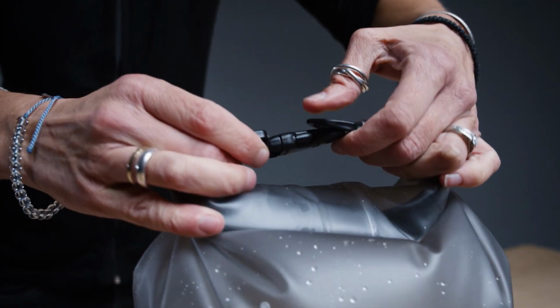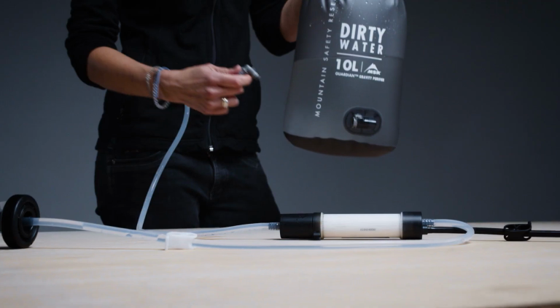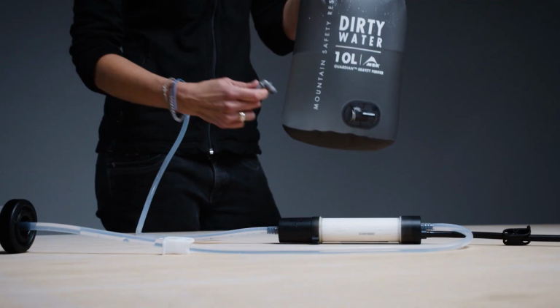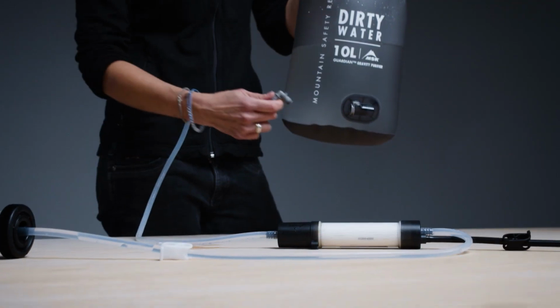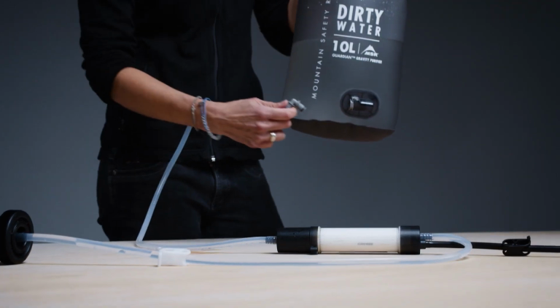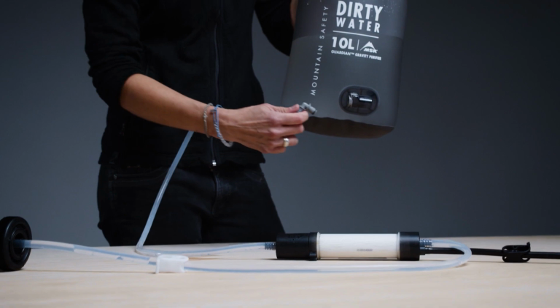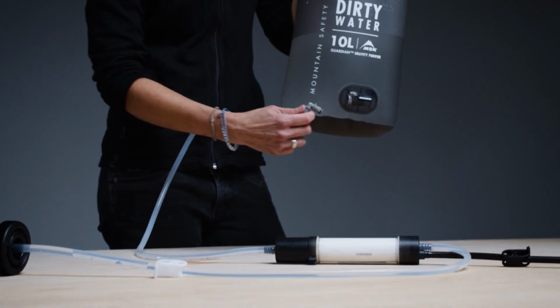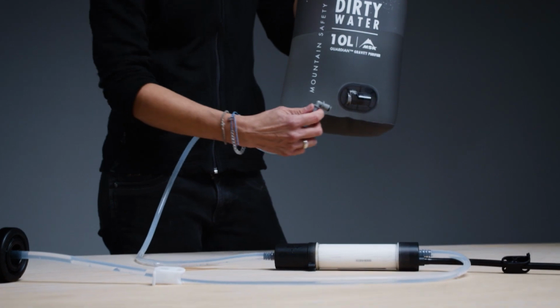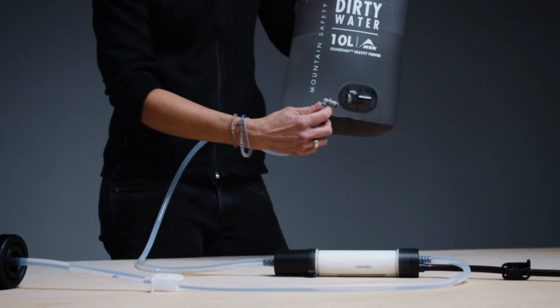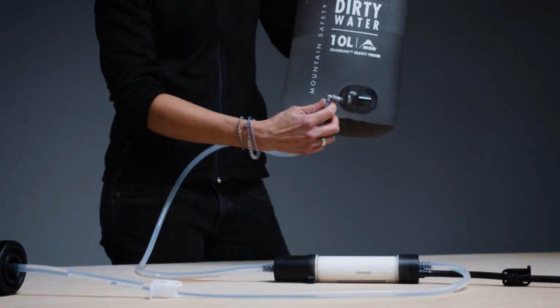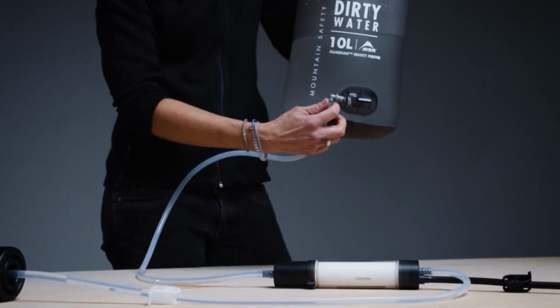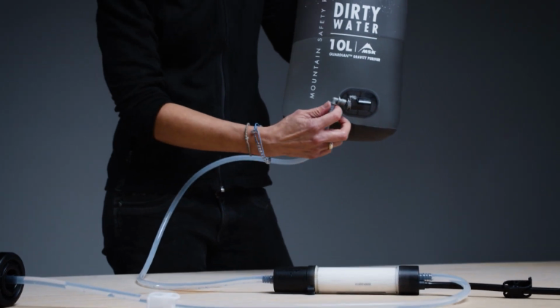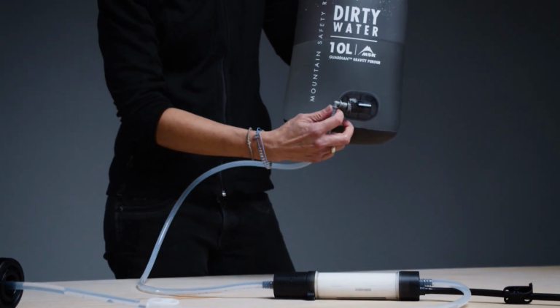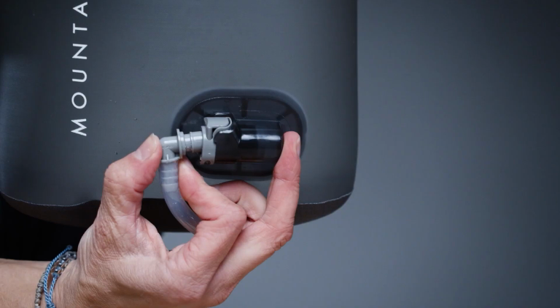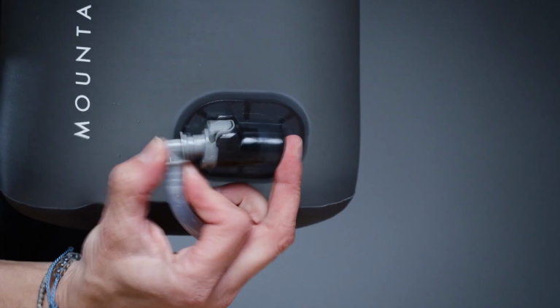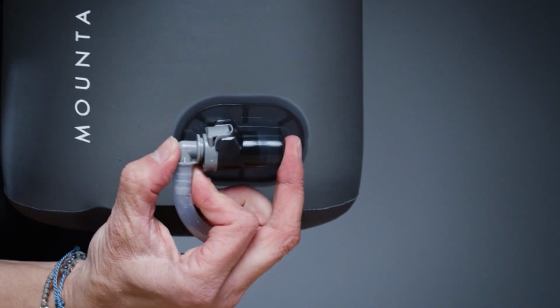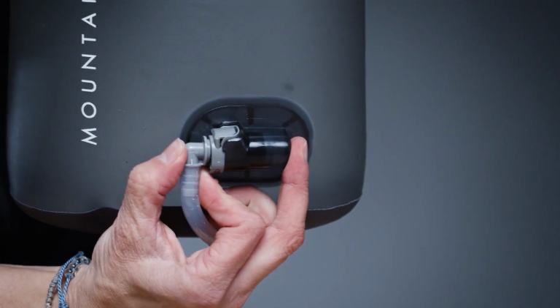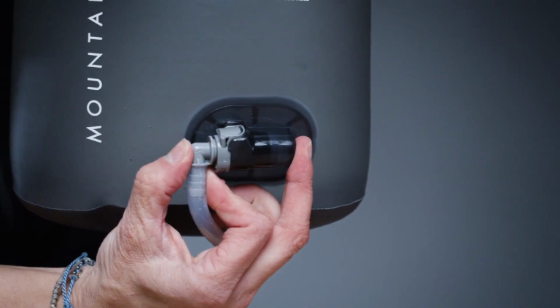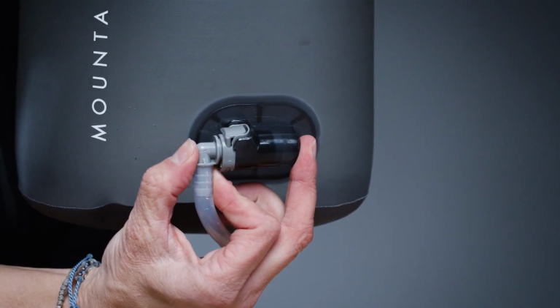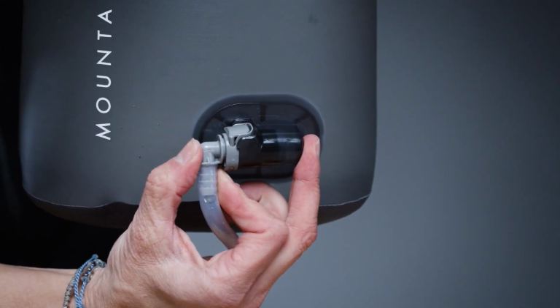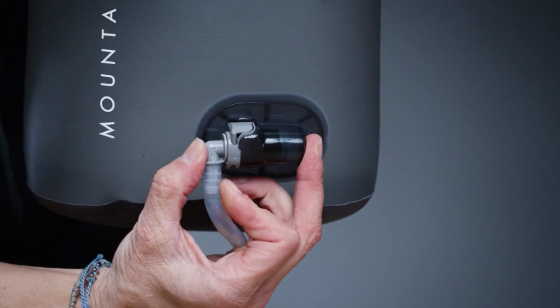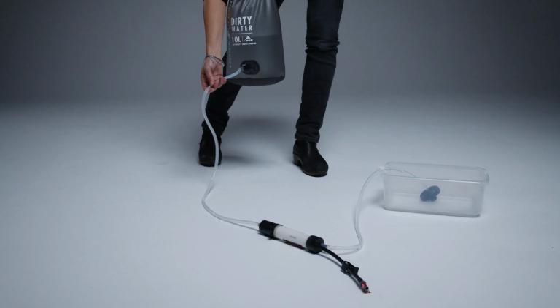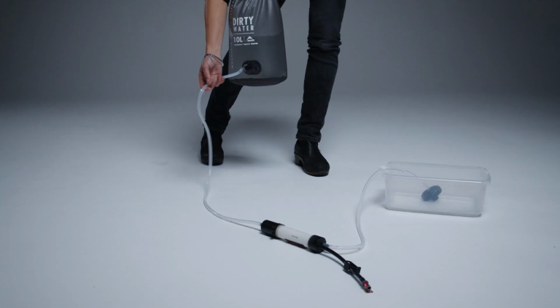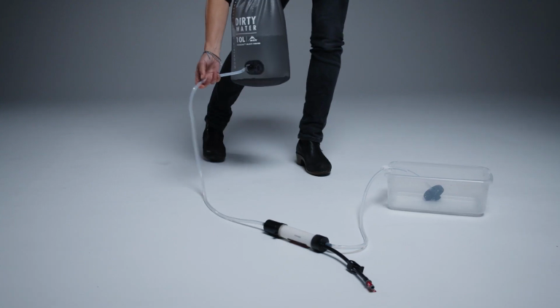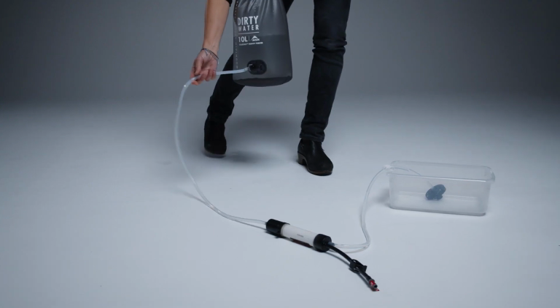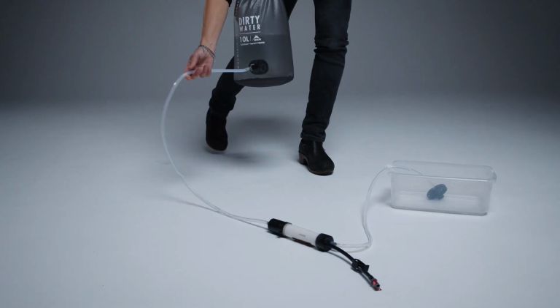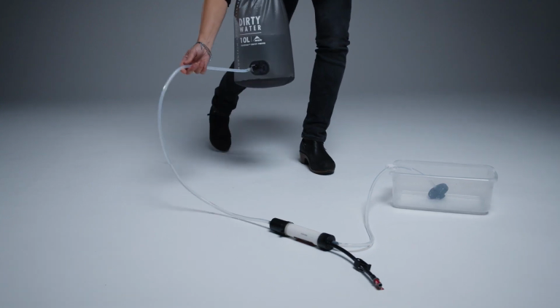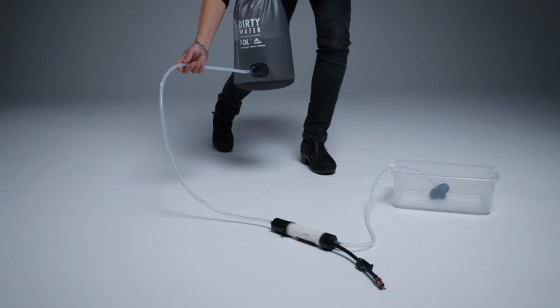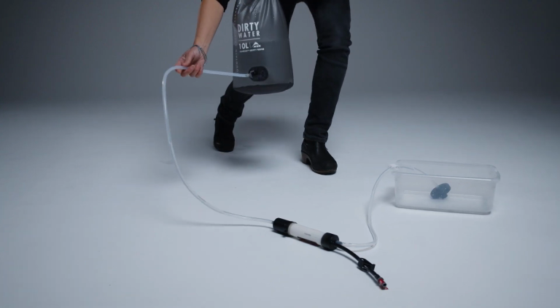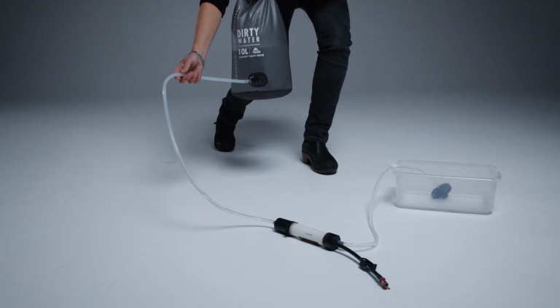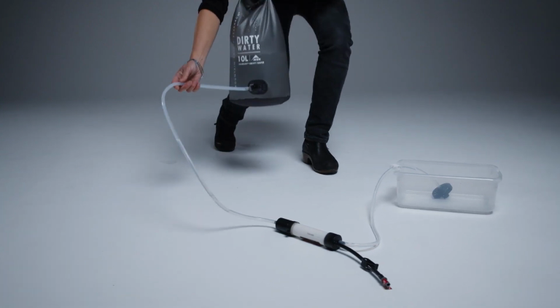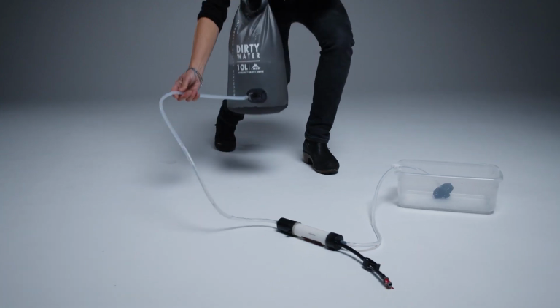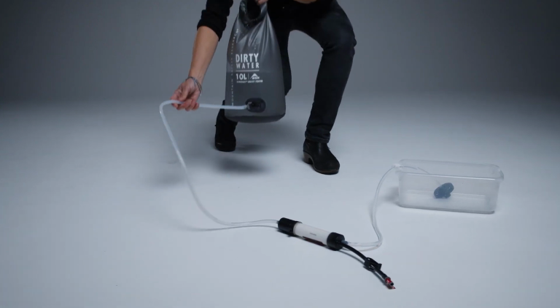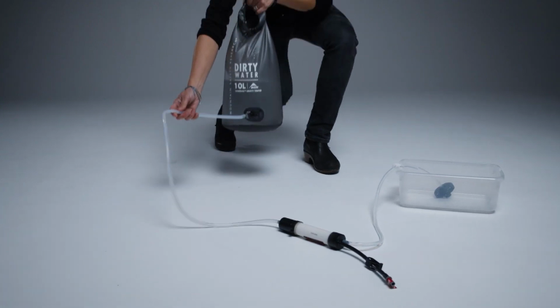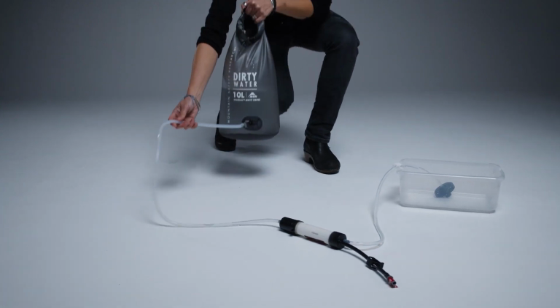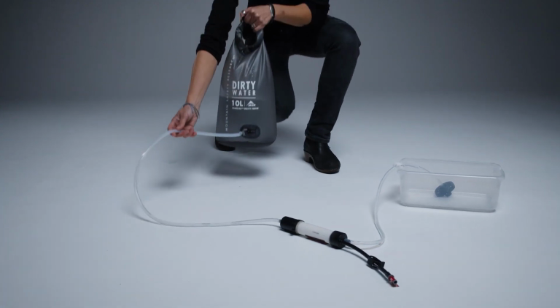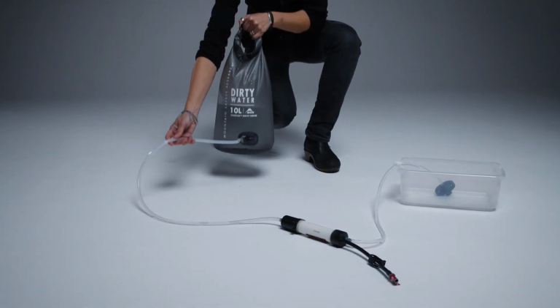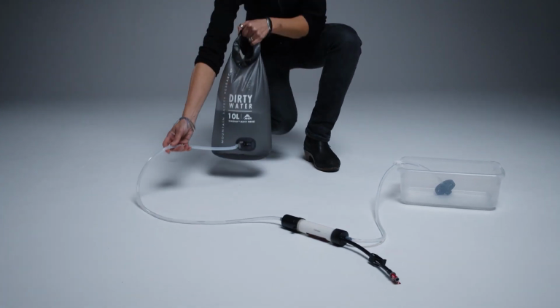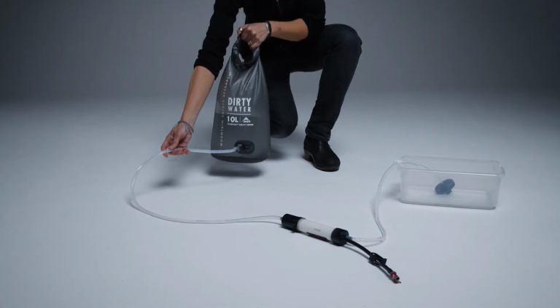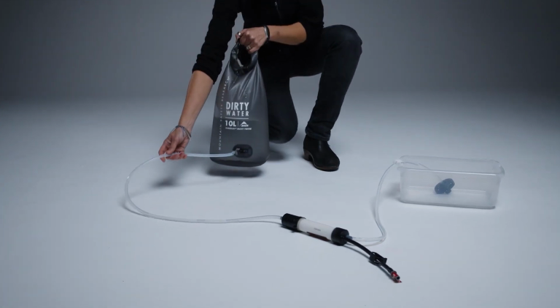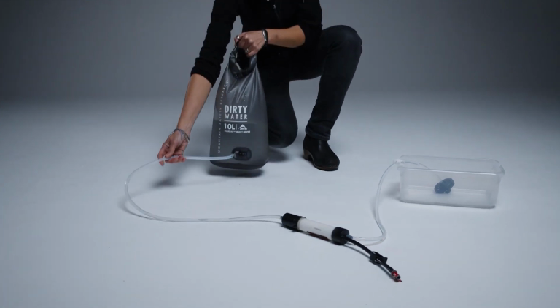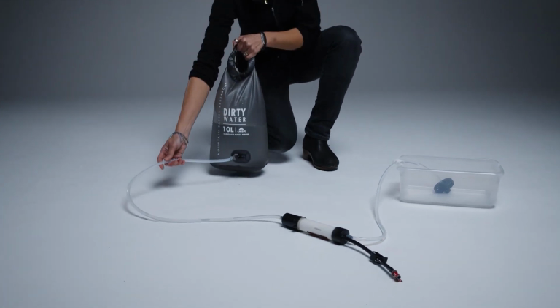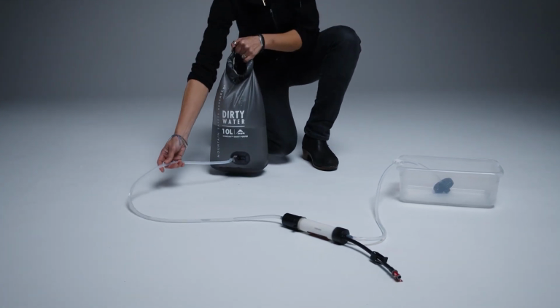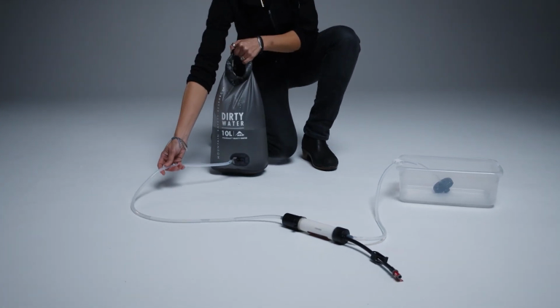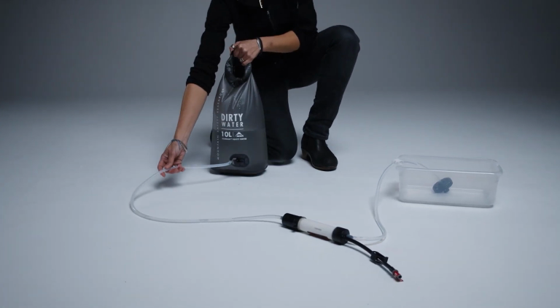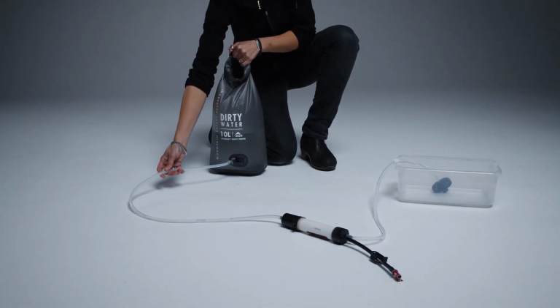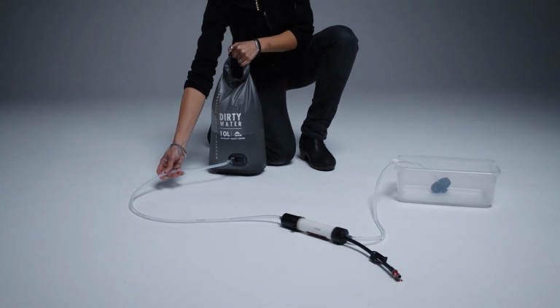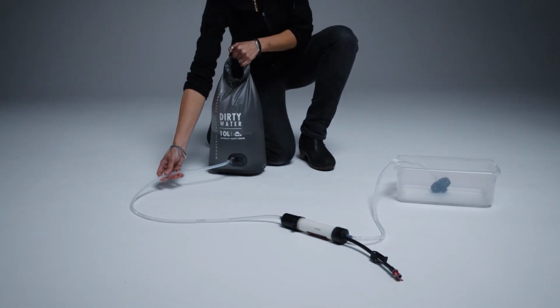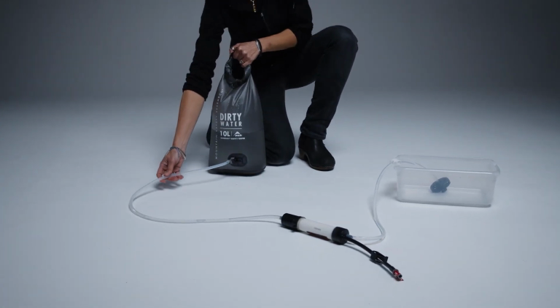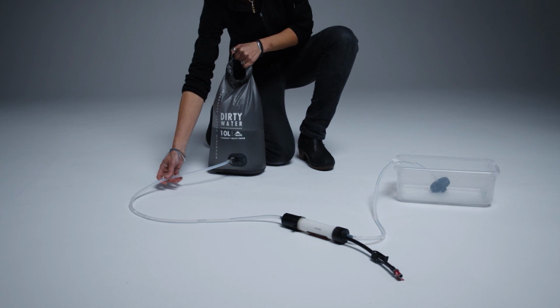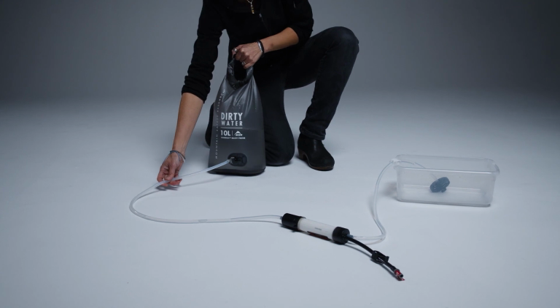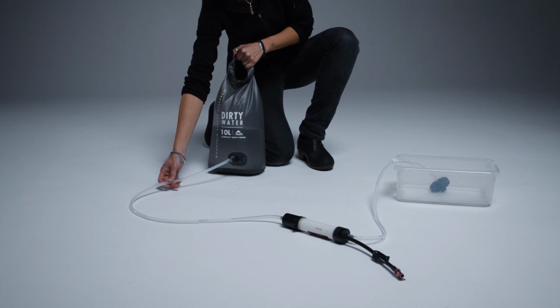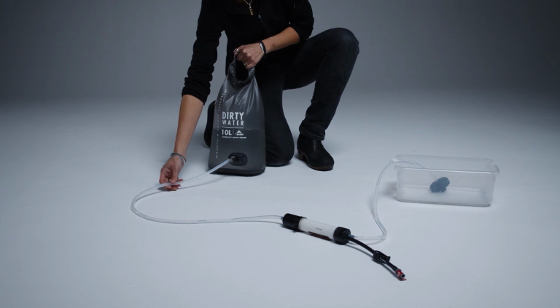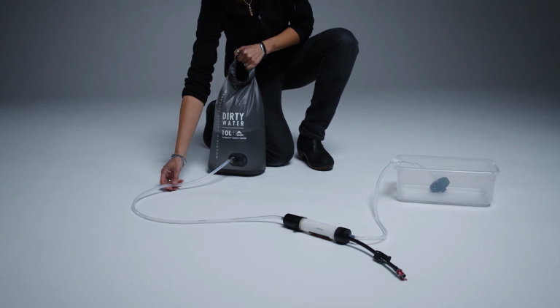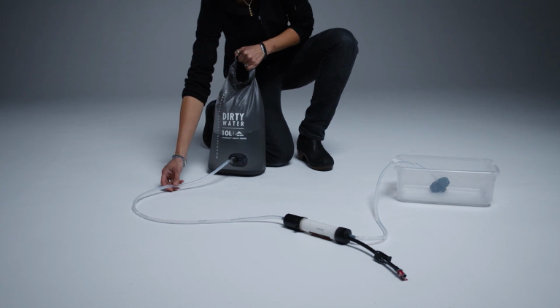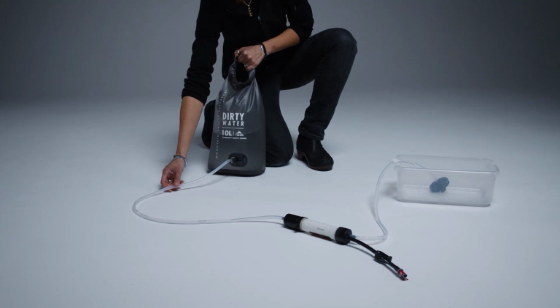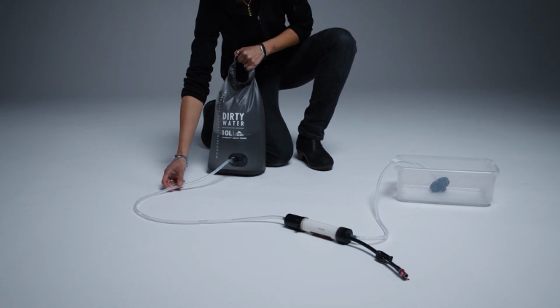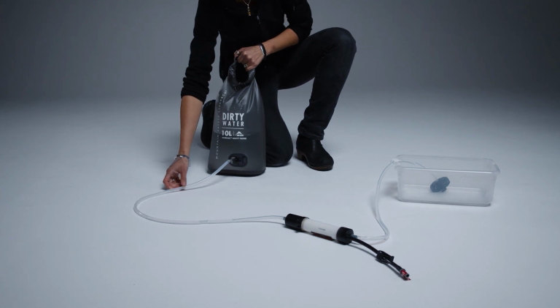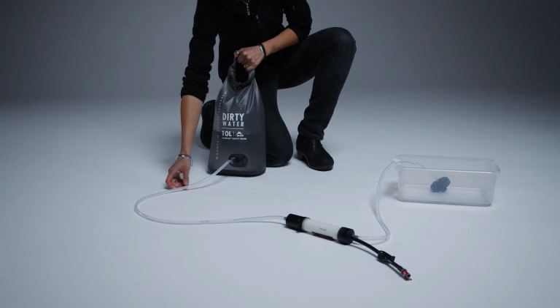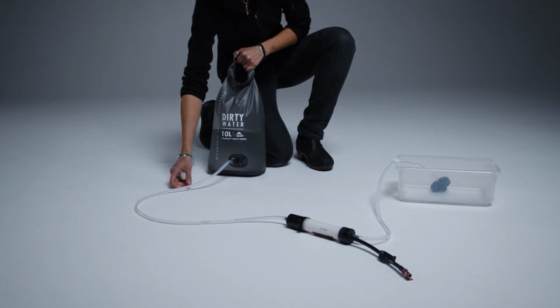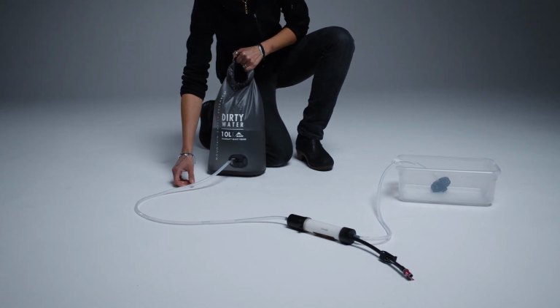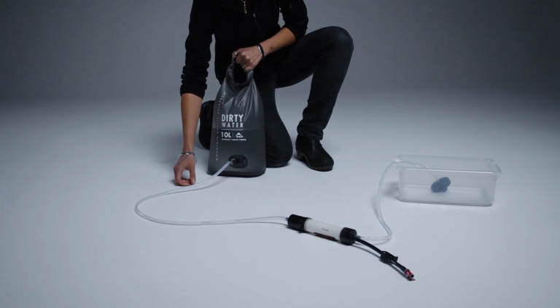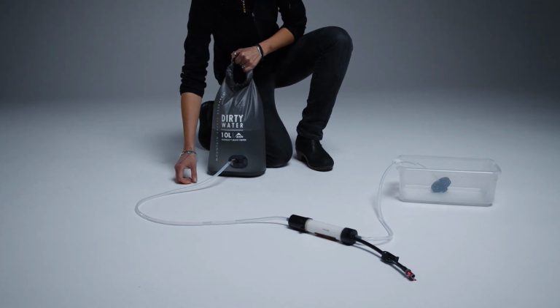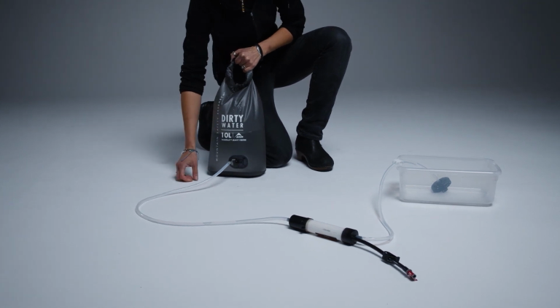Reconnect the inlet hose and lay the hose system on the ground in front of you so that it's easy to view the entire inlet and outlet hoses.